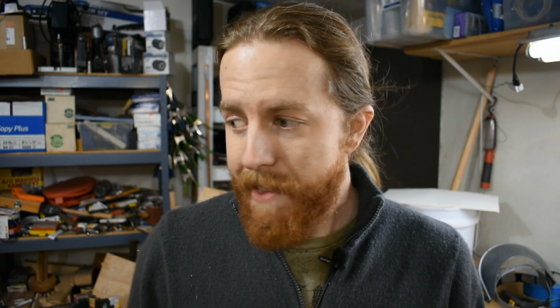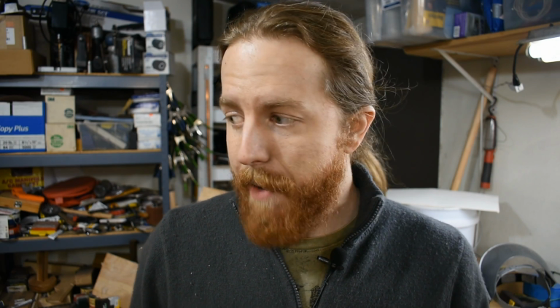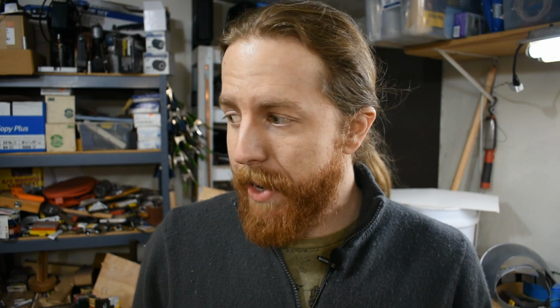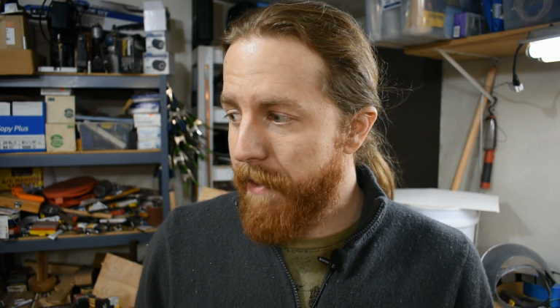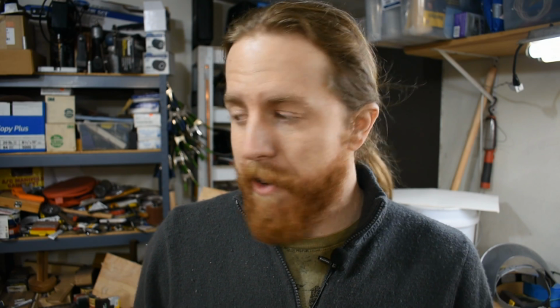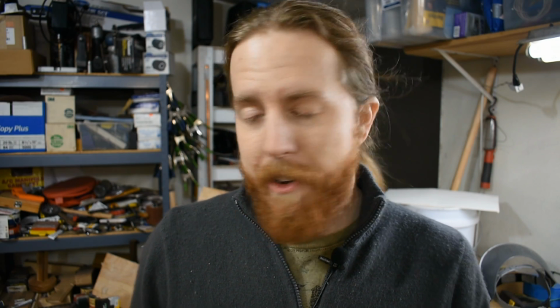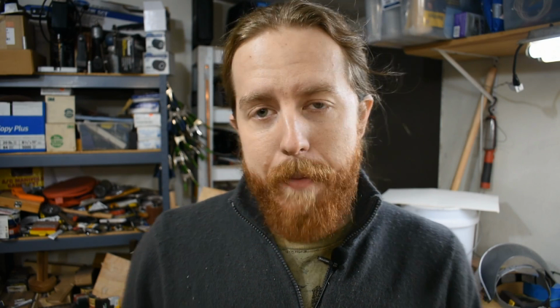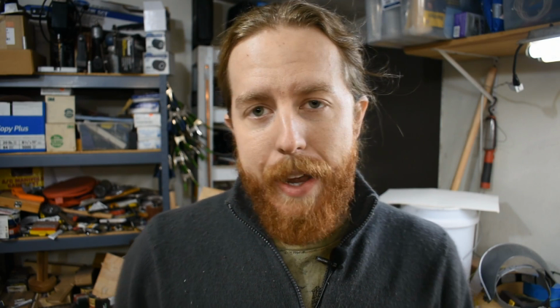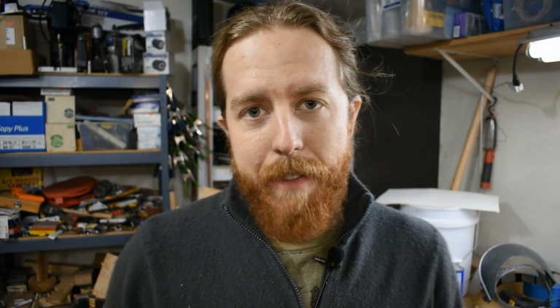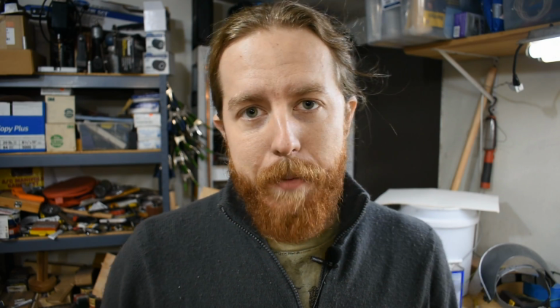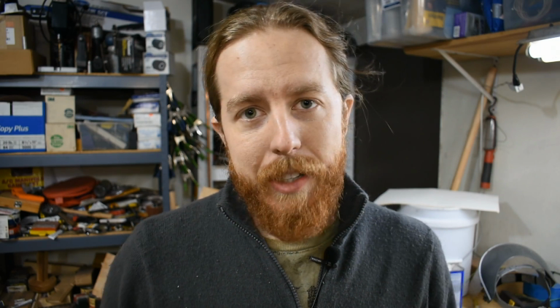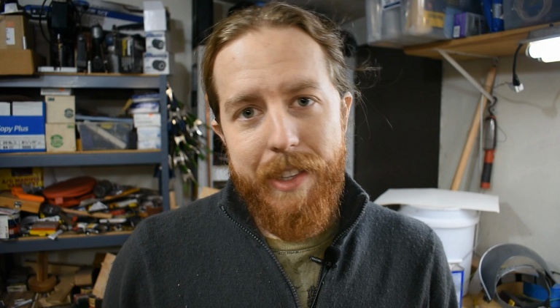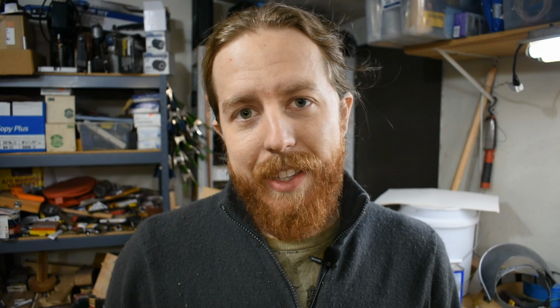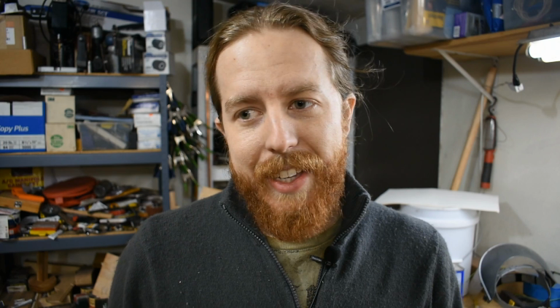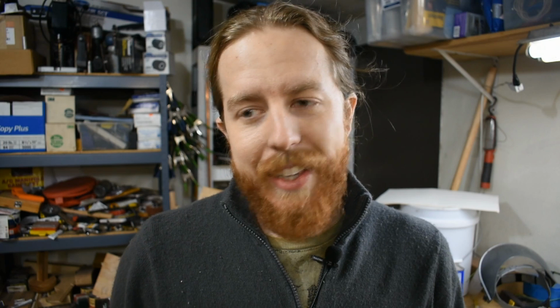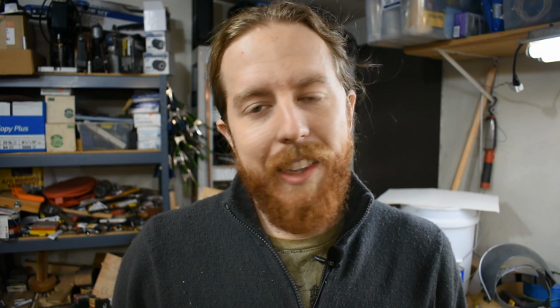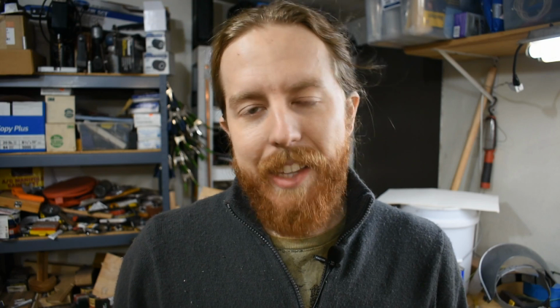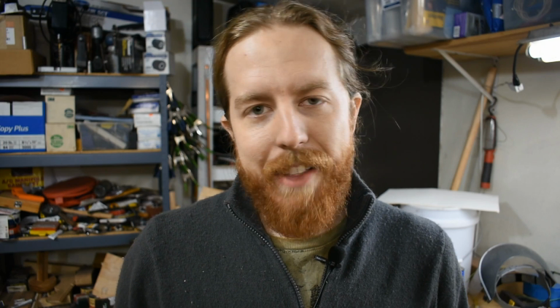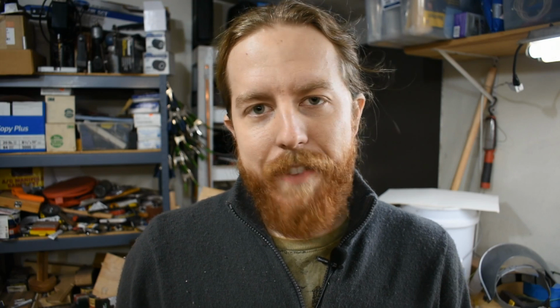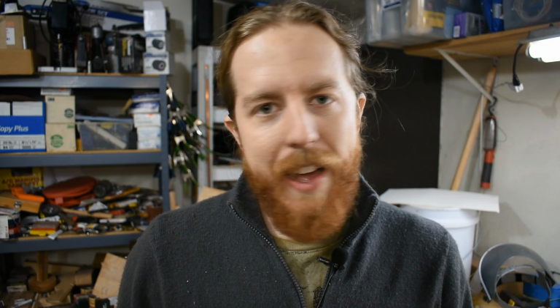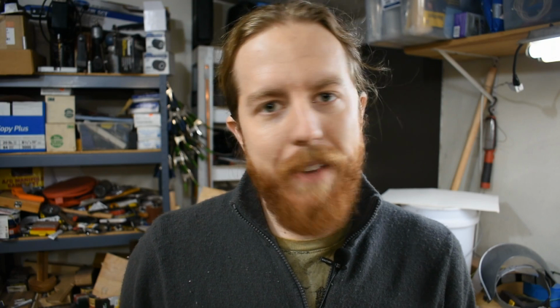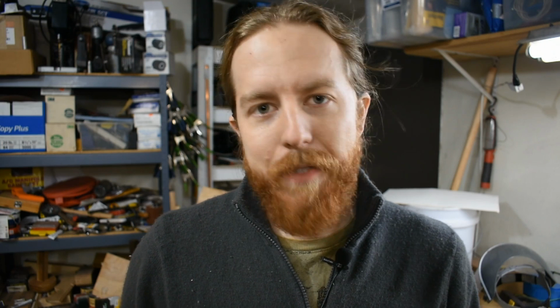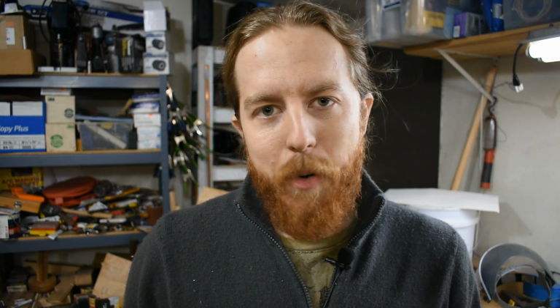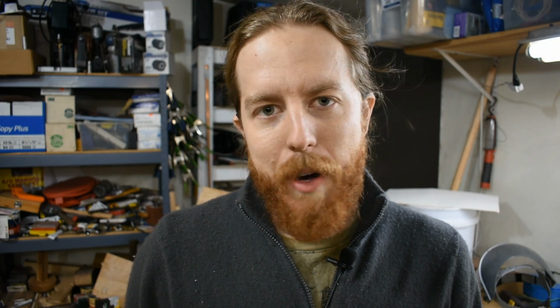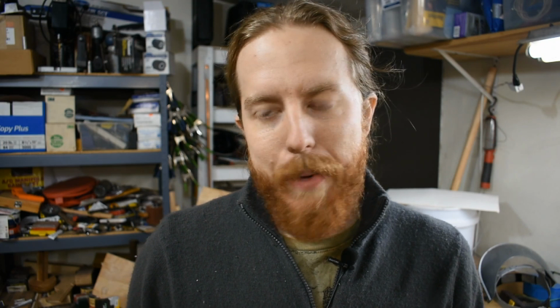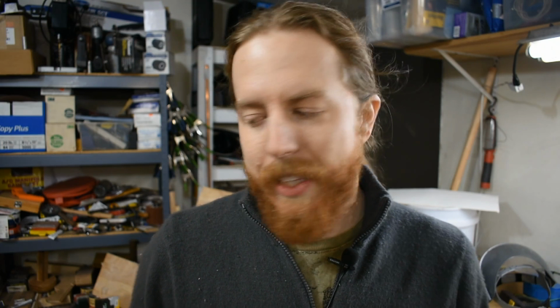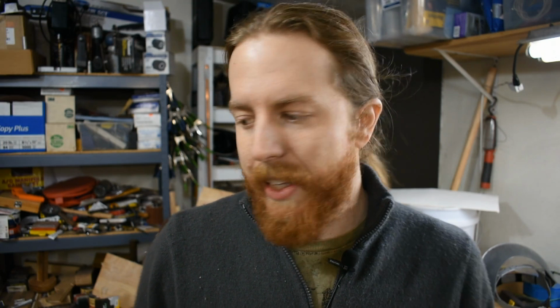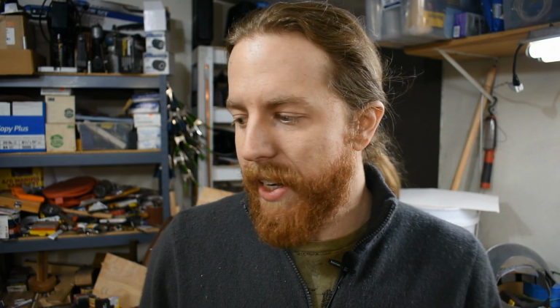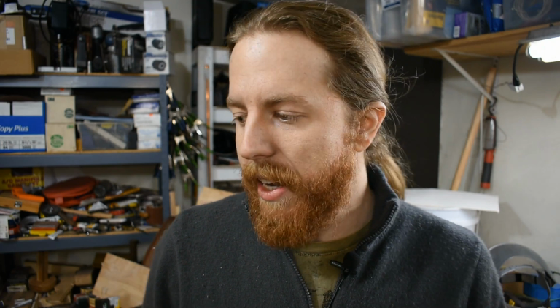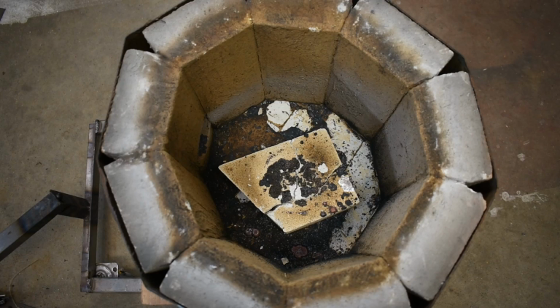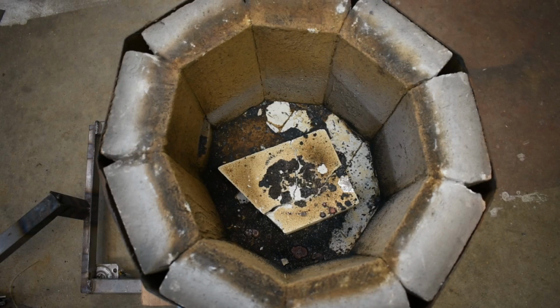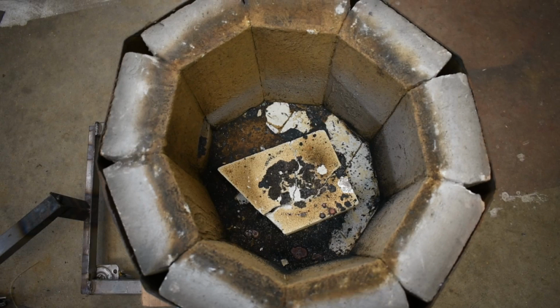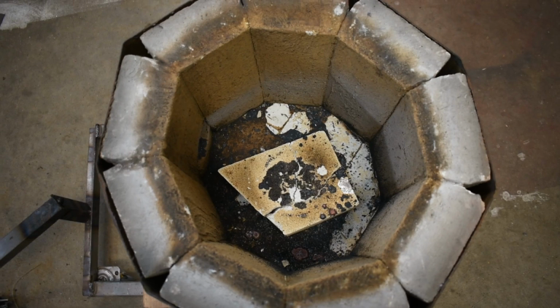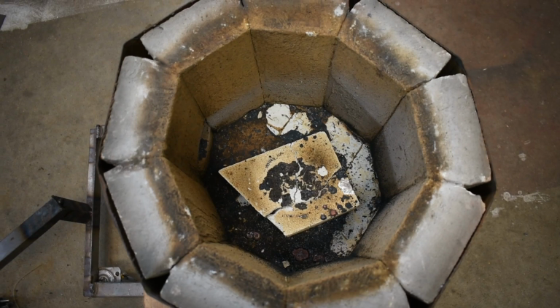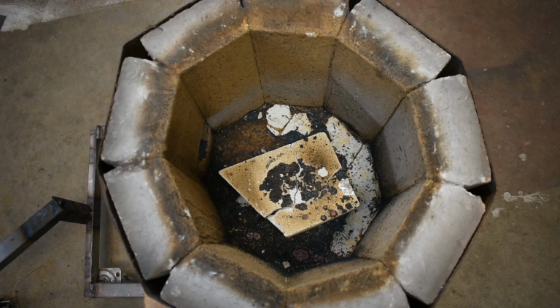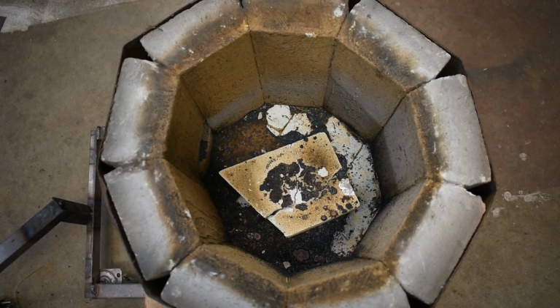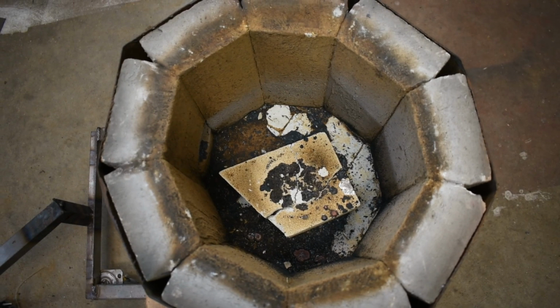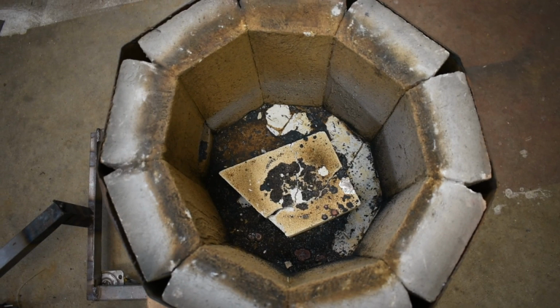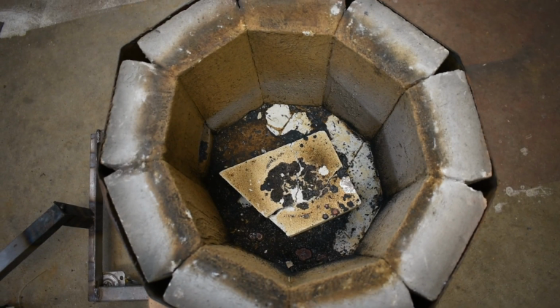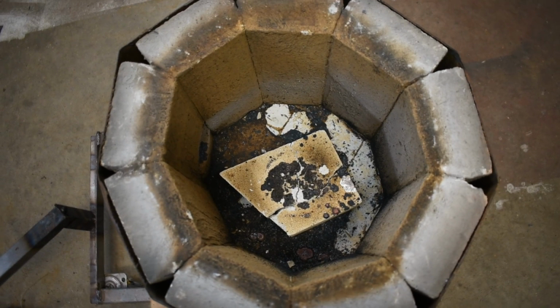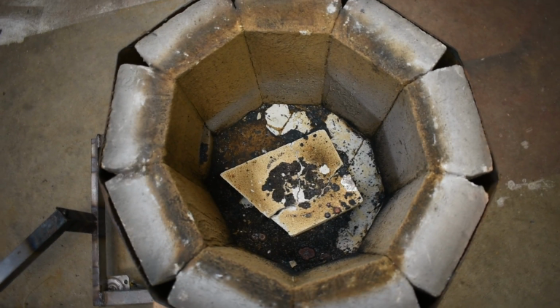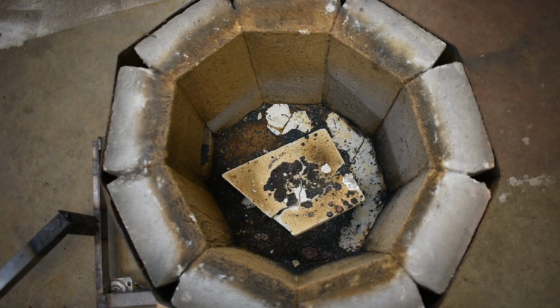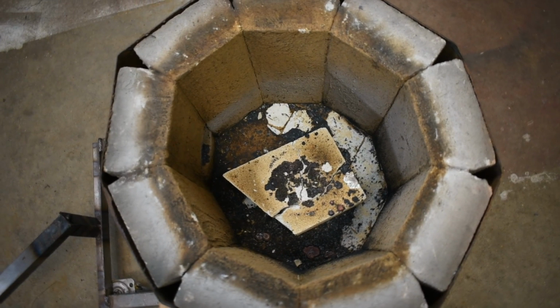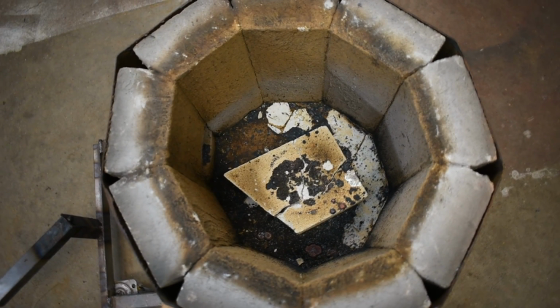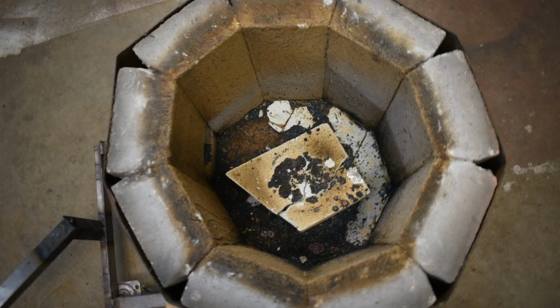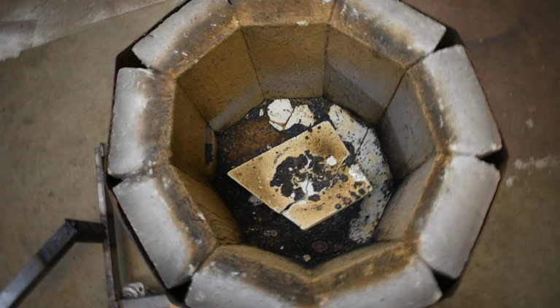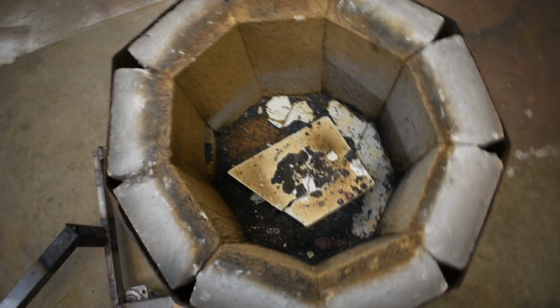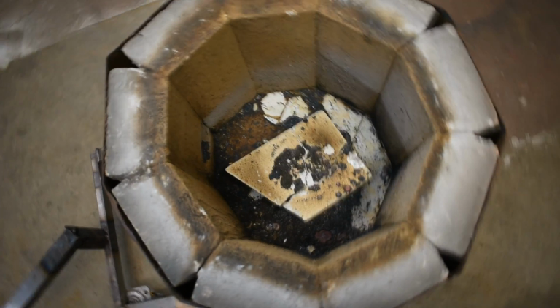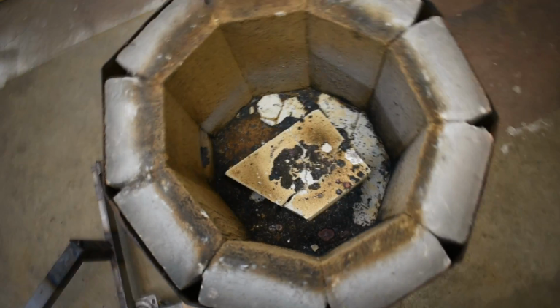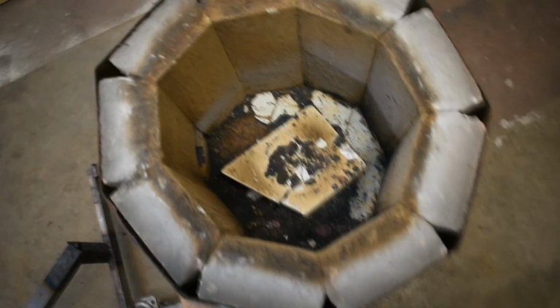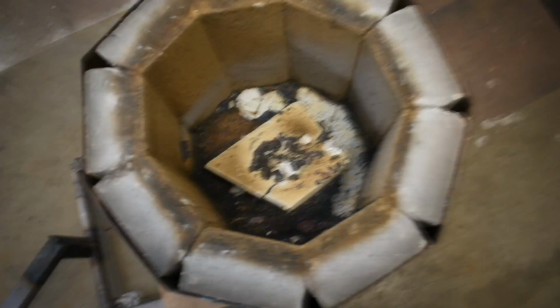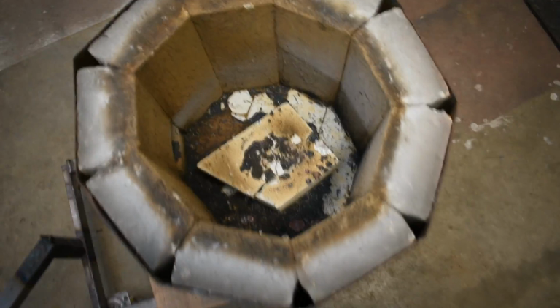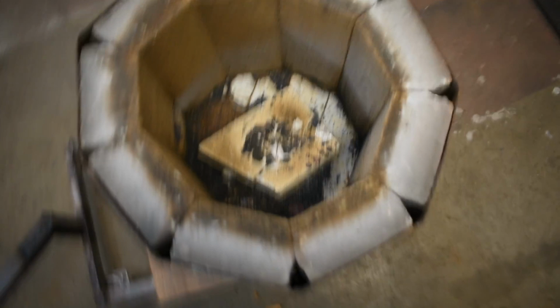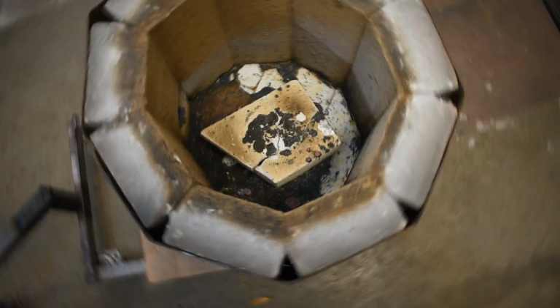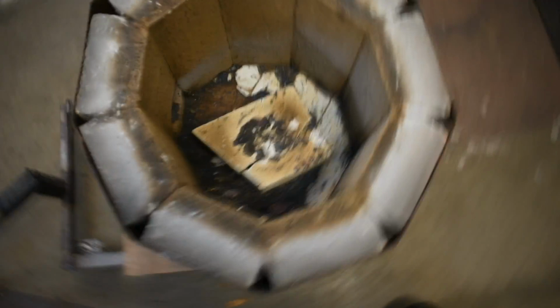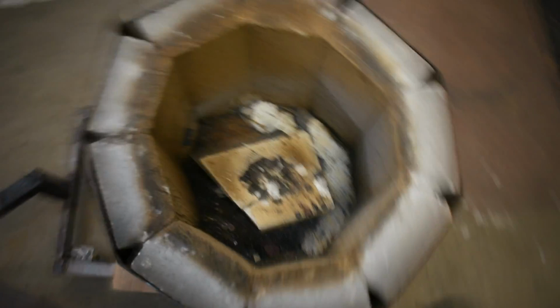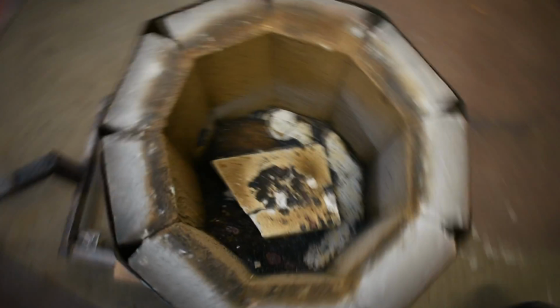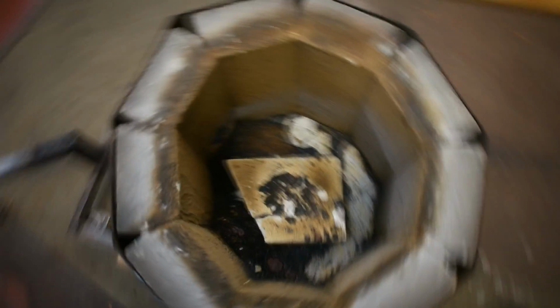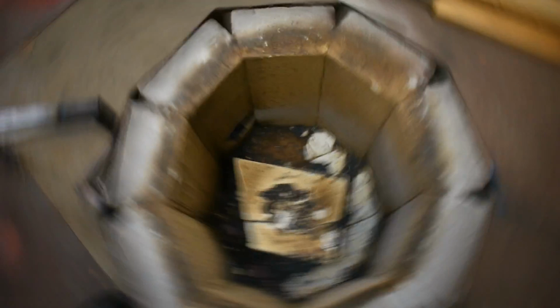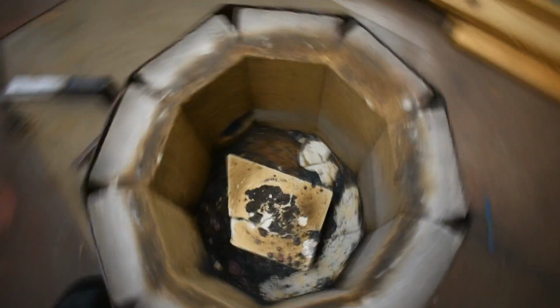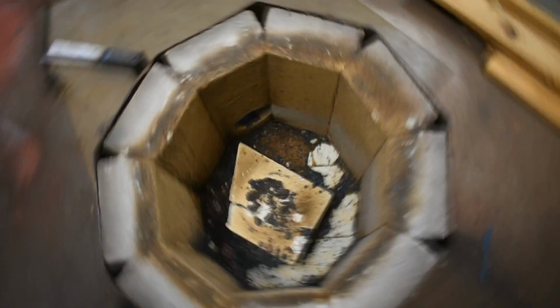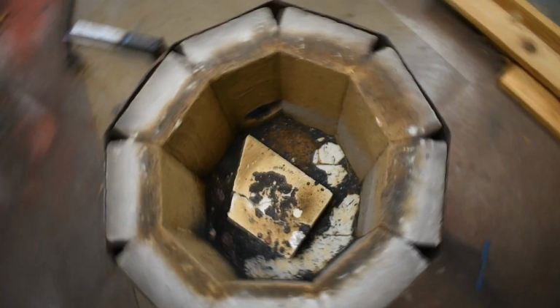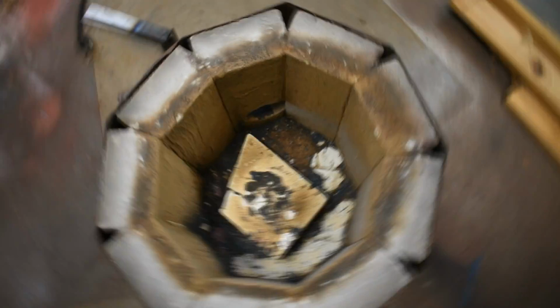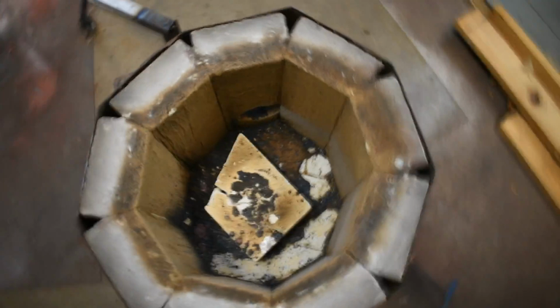Last time I did furnace maintenance, we looked at the lid. It's fine — don't worry about the lid. Oh, the humanity. It's pretty bad in there.